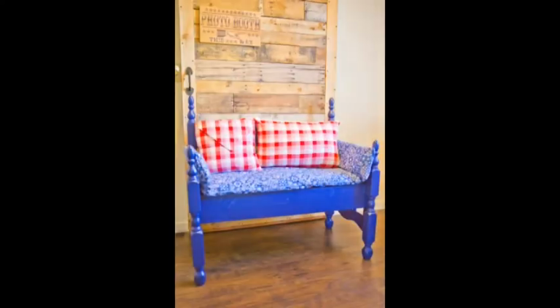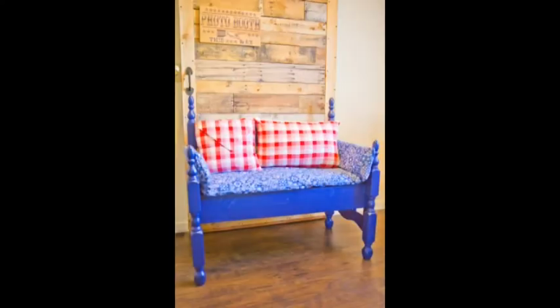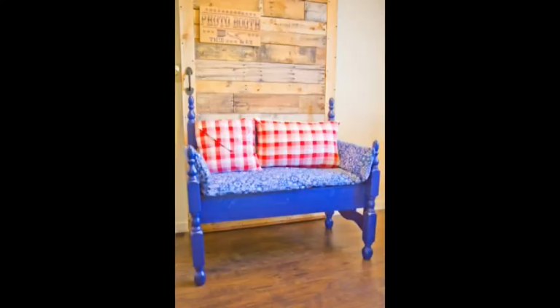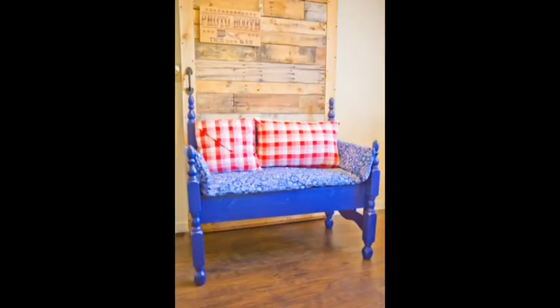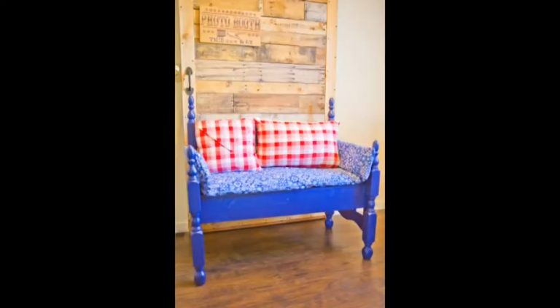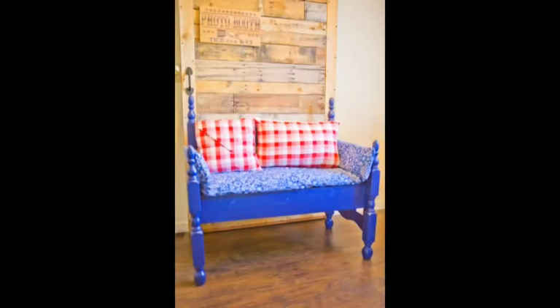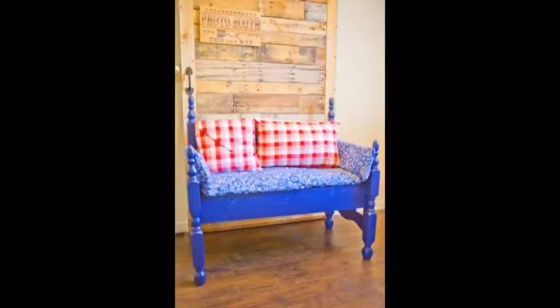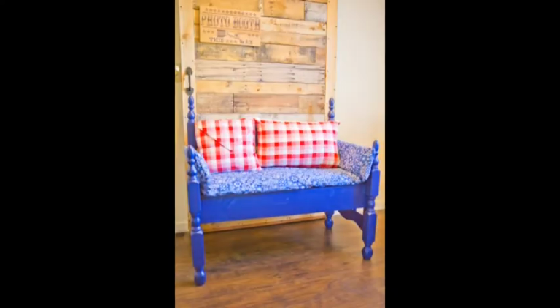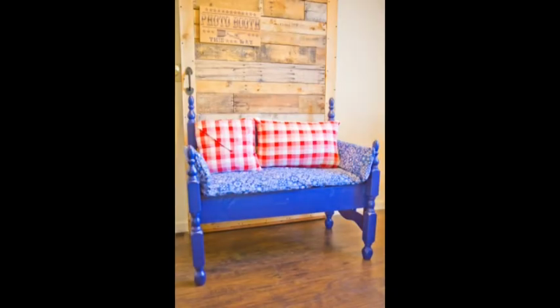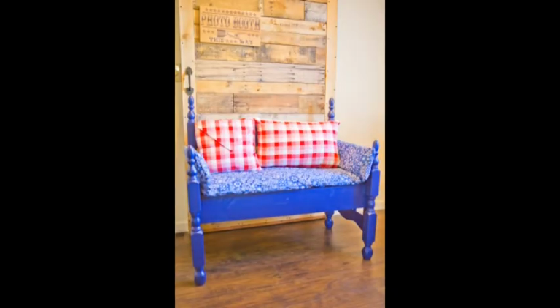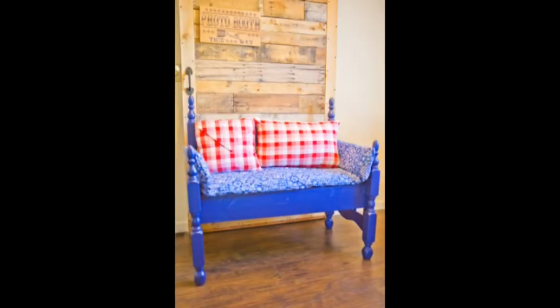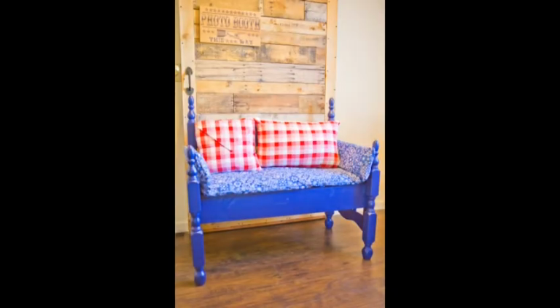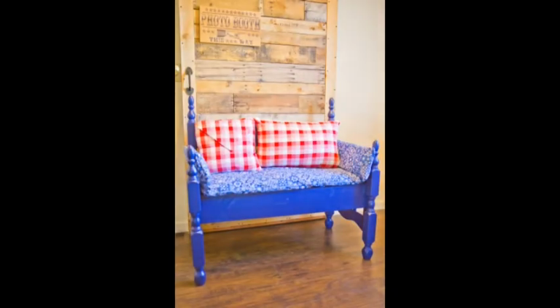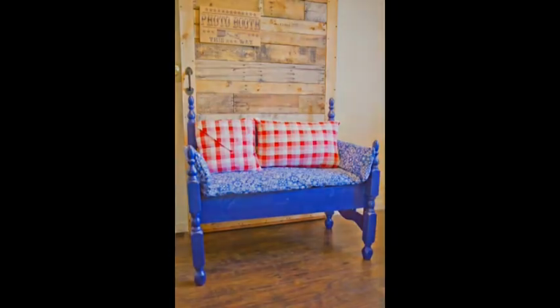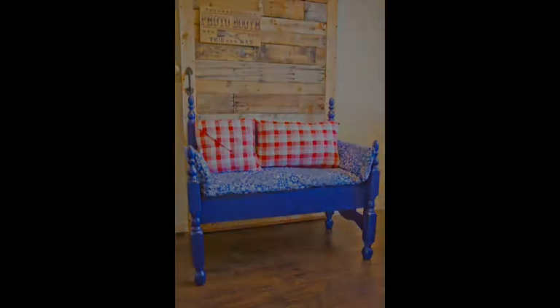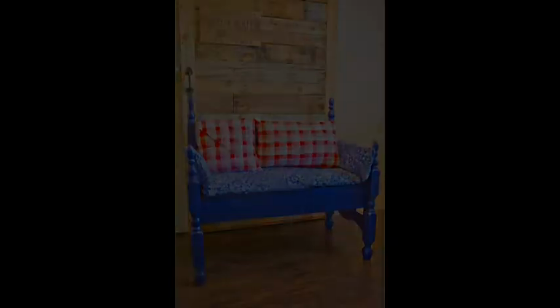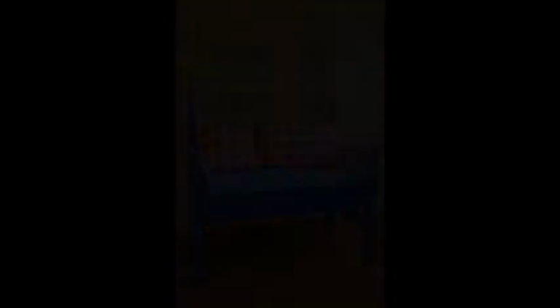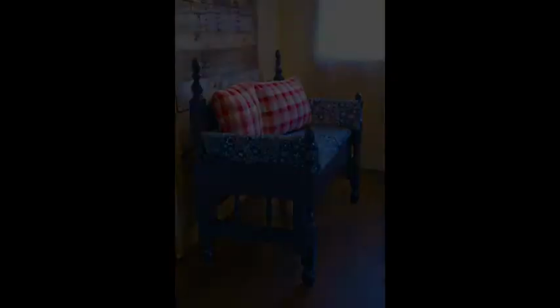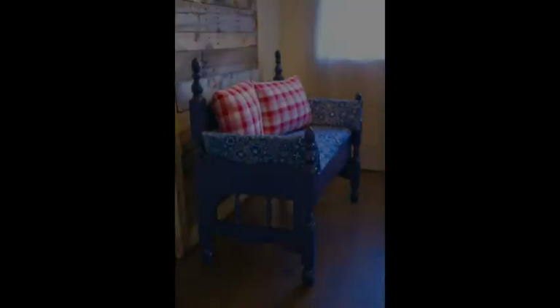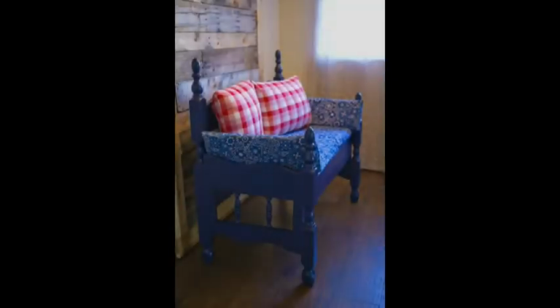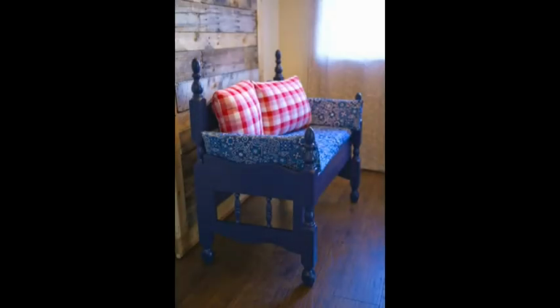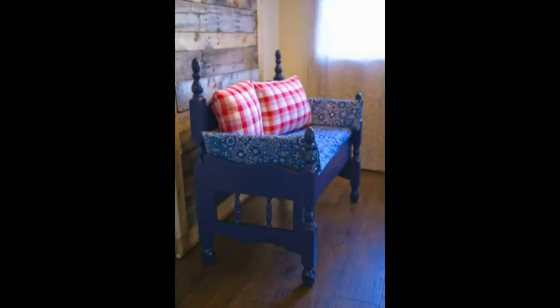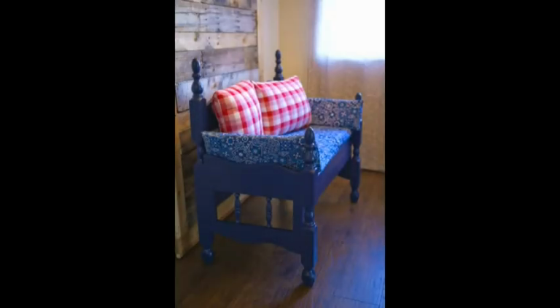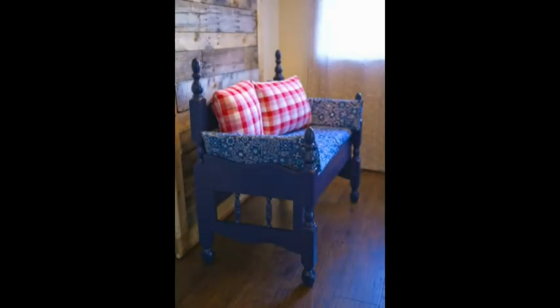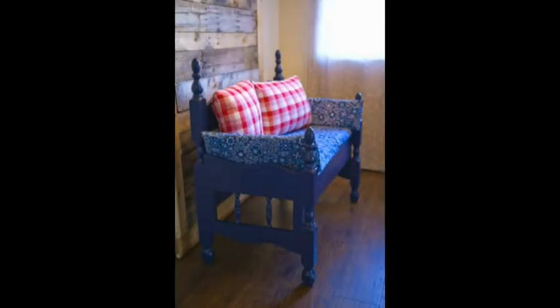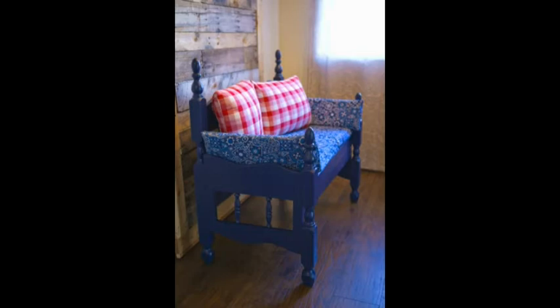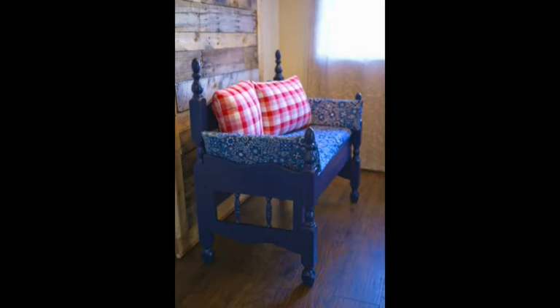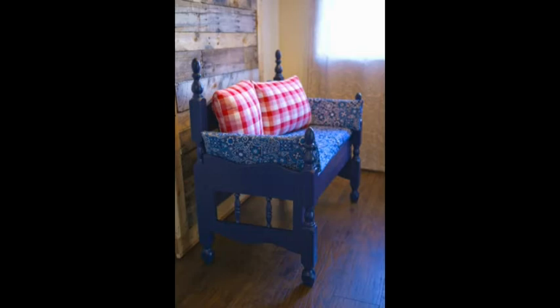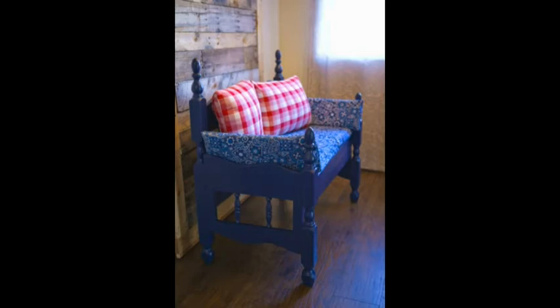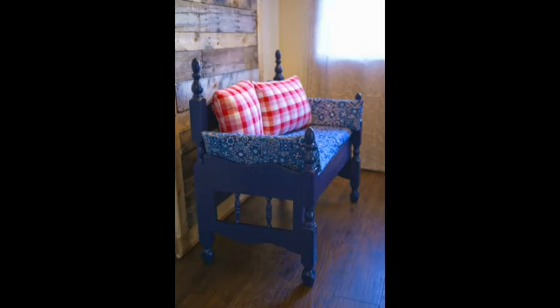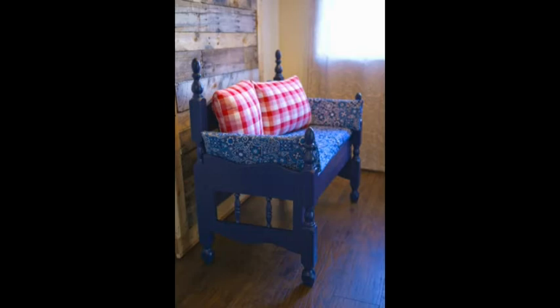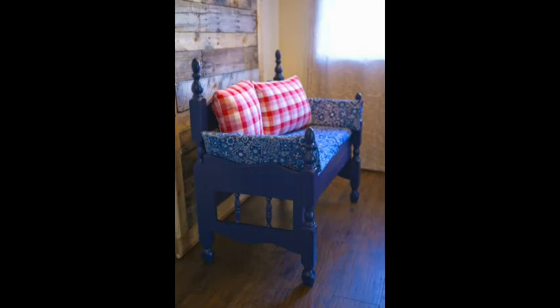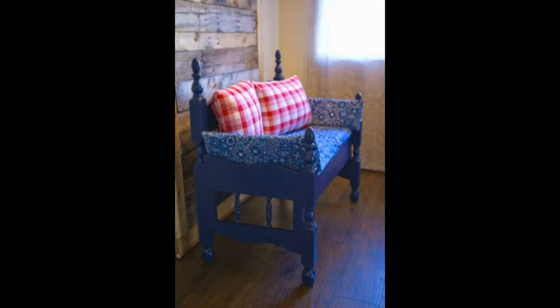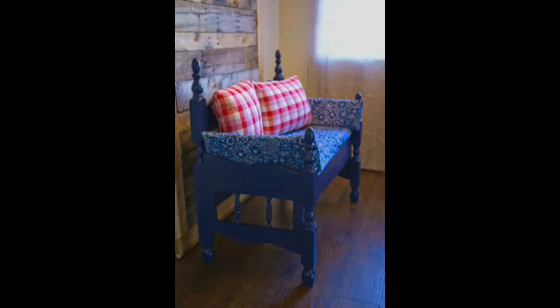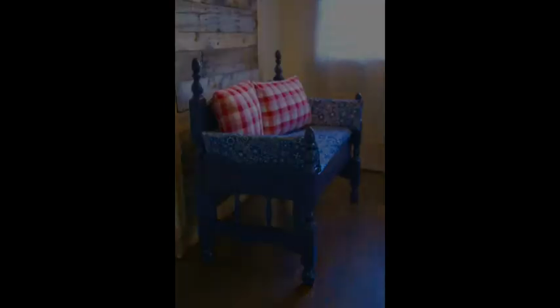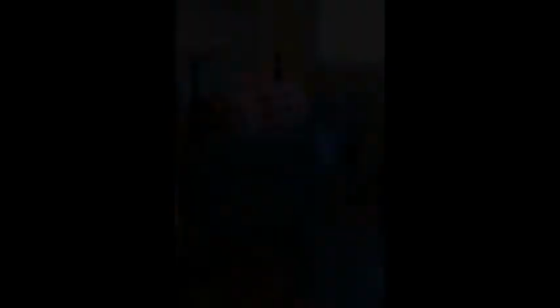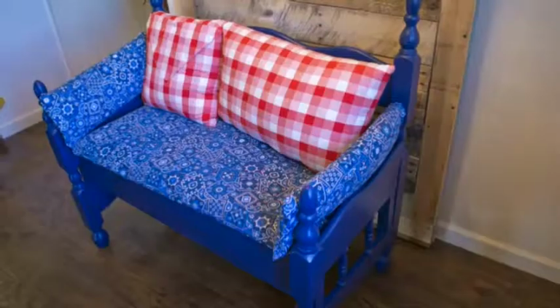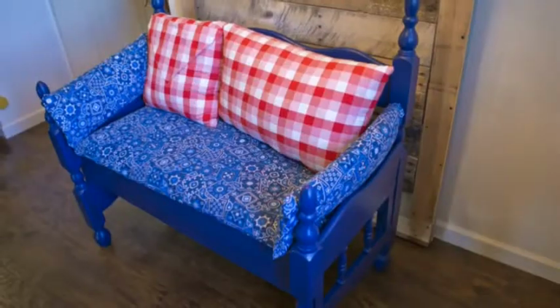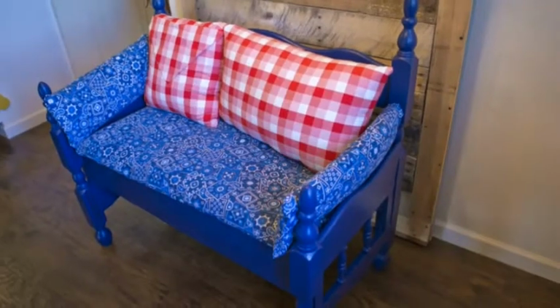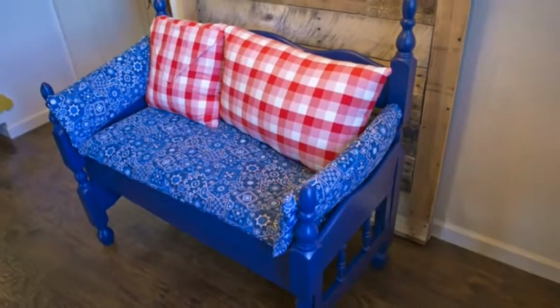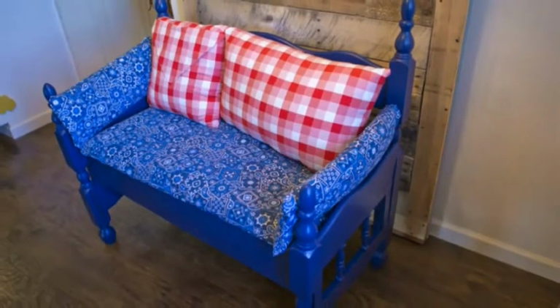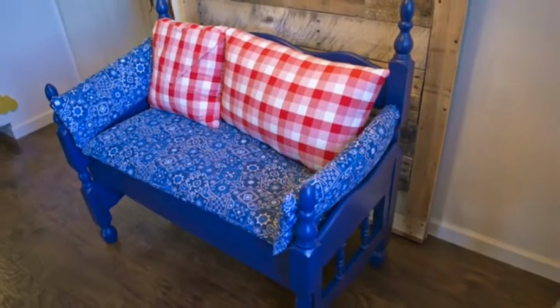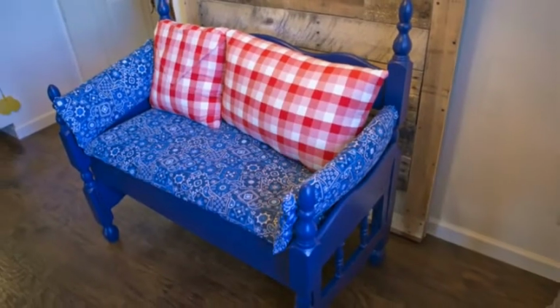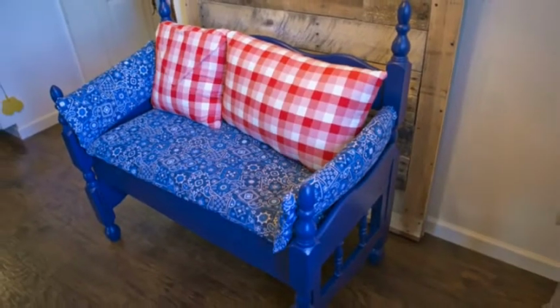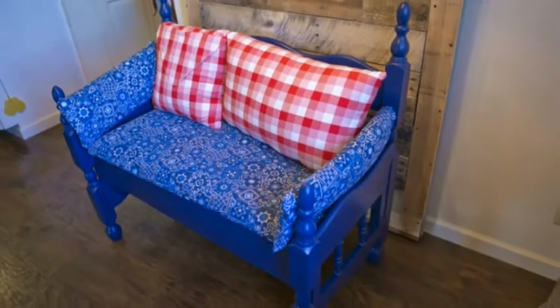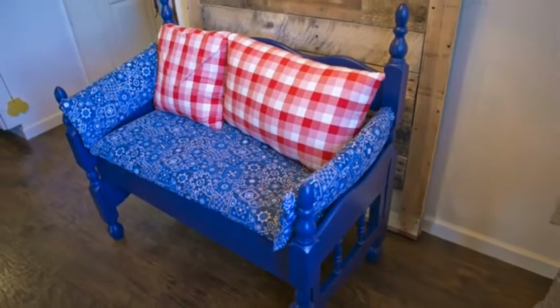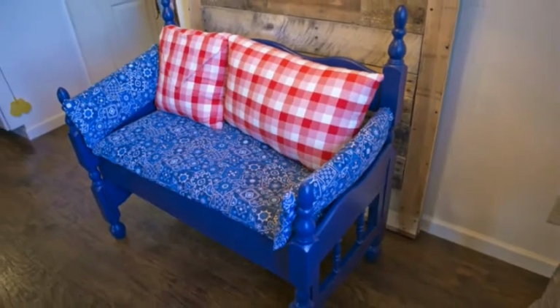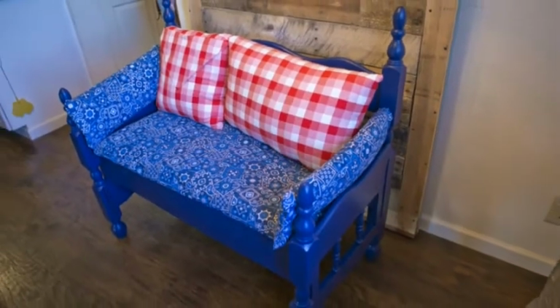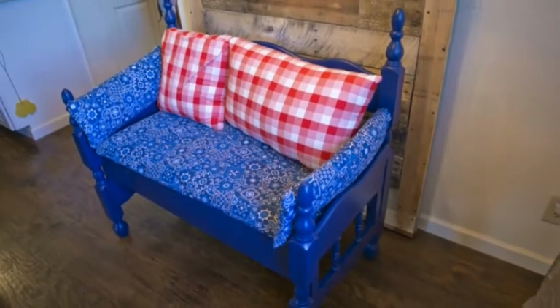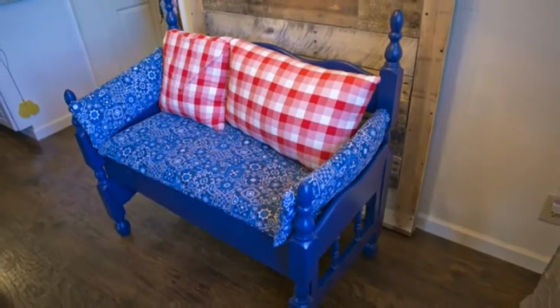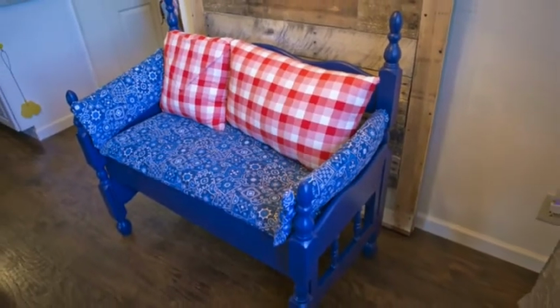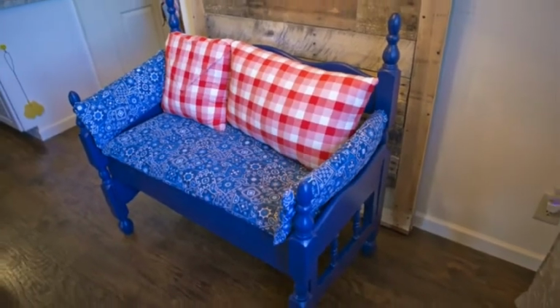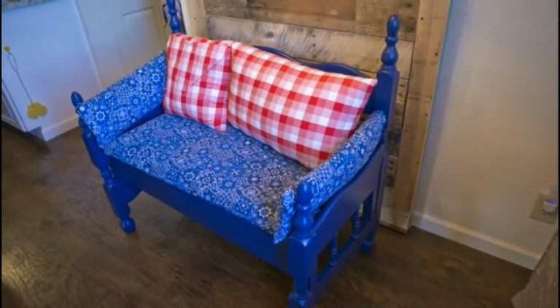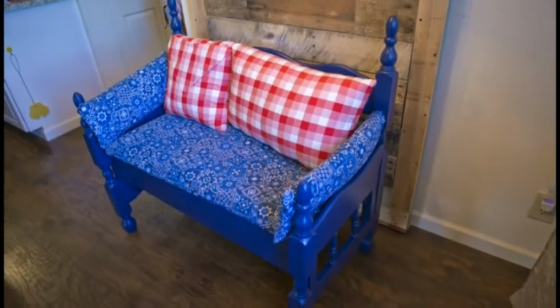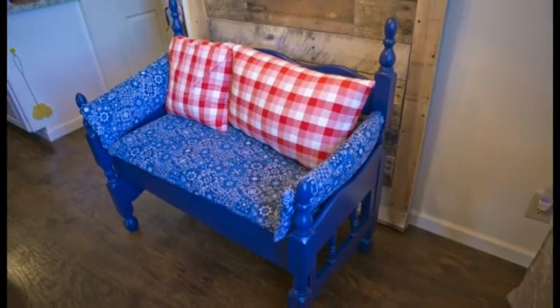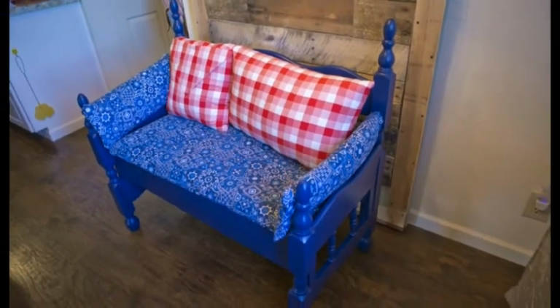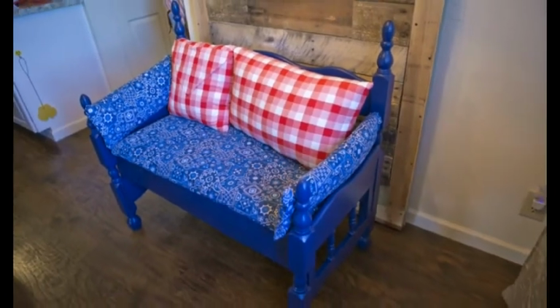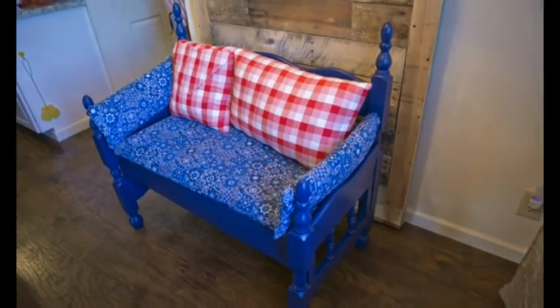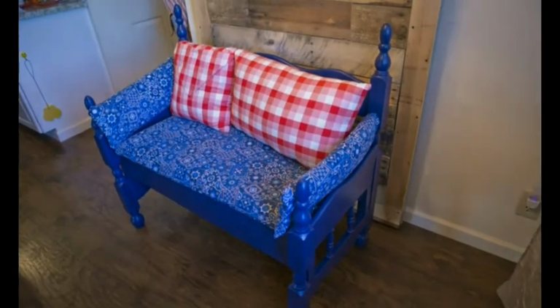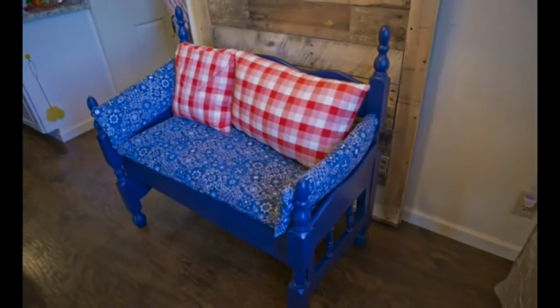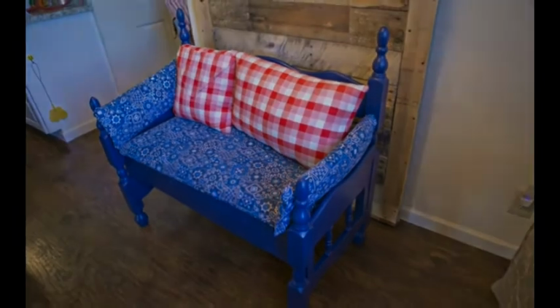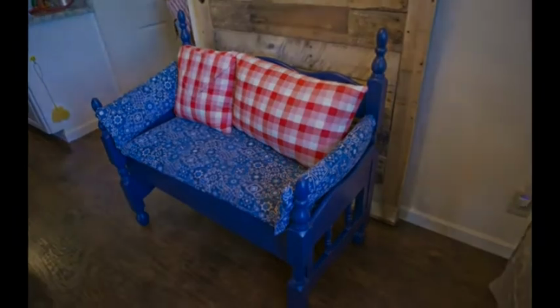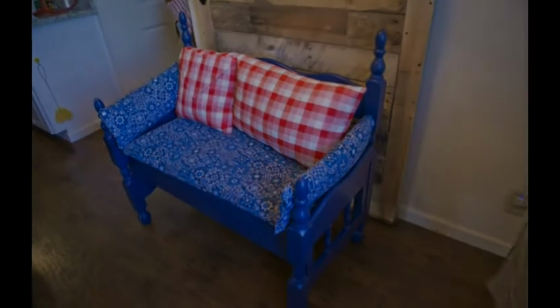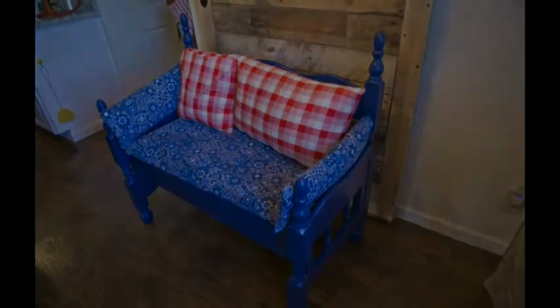And as you can see, it turned out very nice, very Americana-like. So thank you for watching!